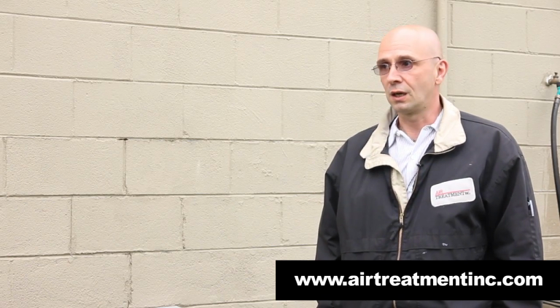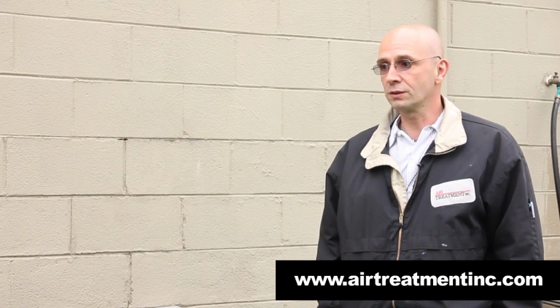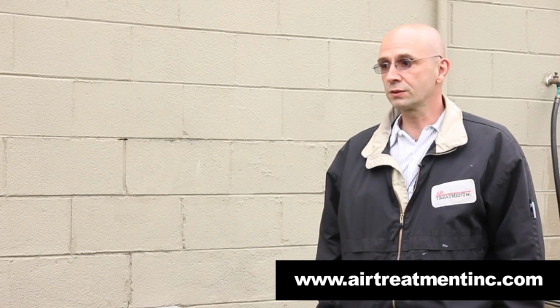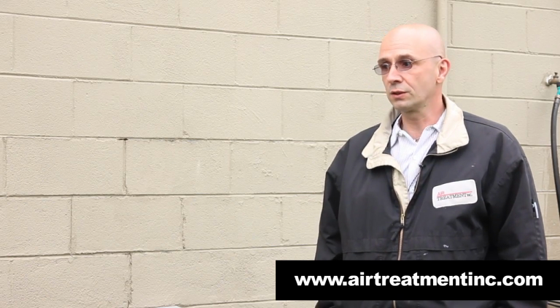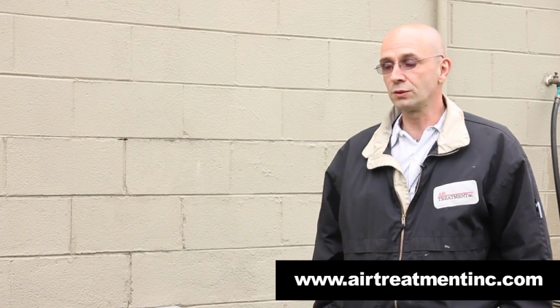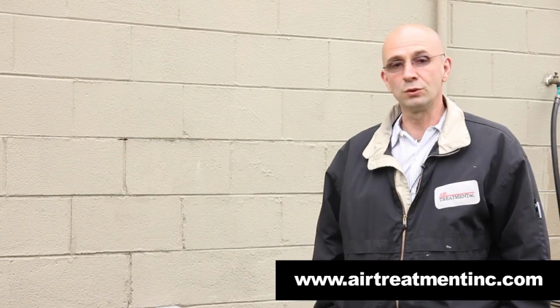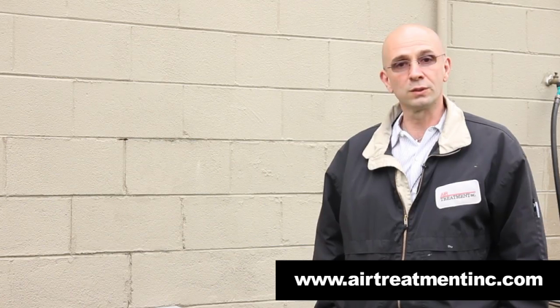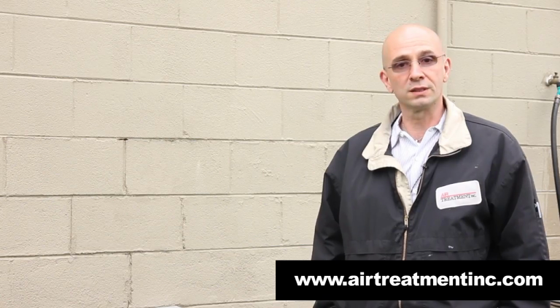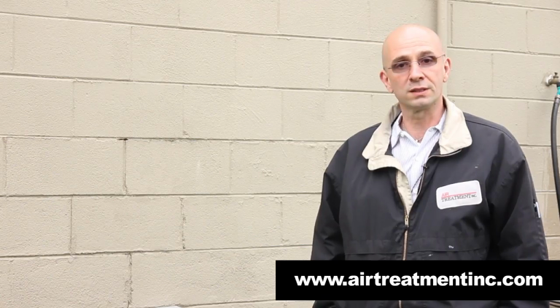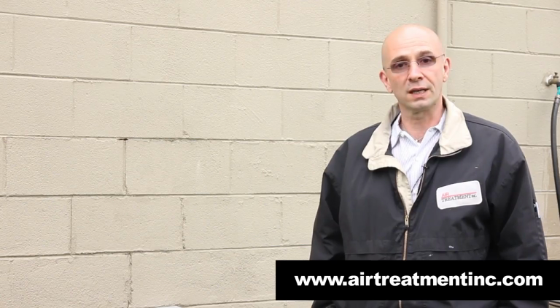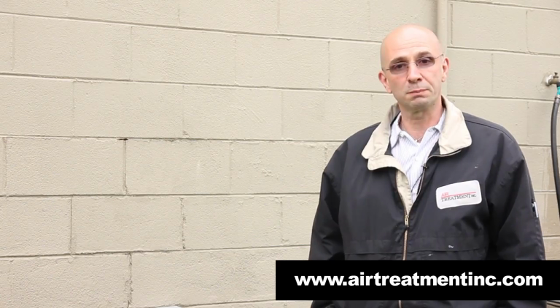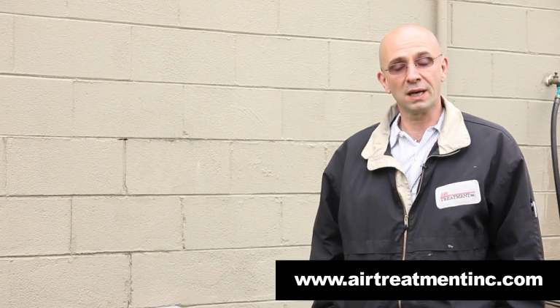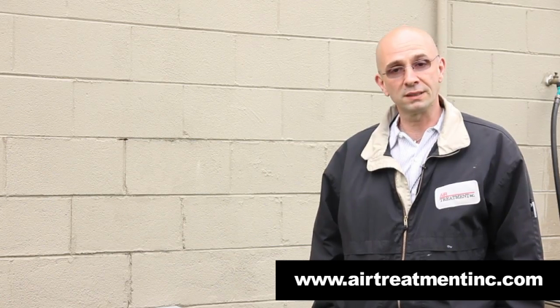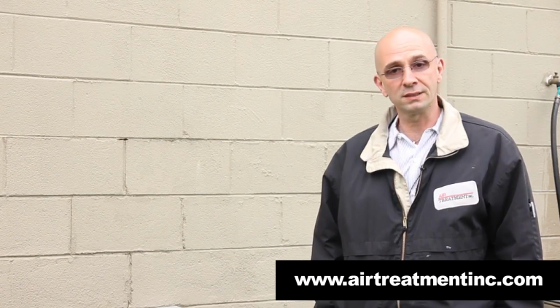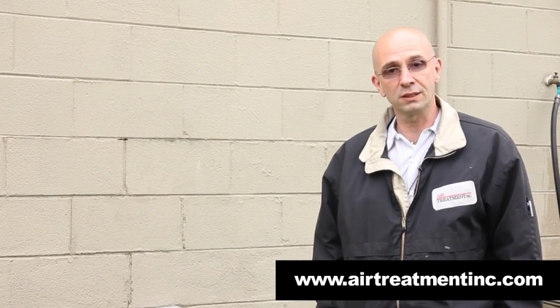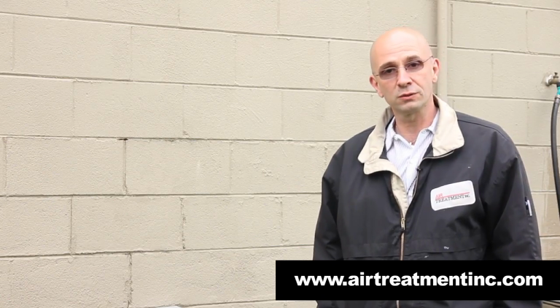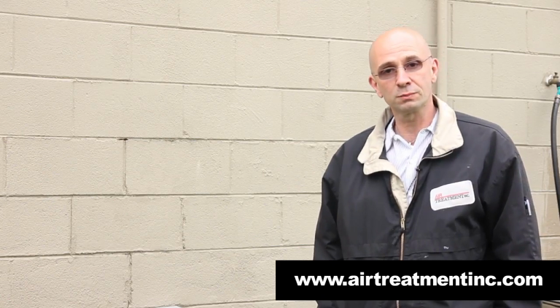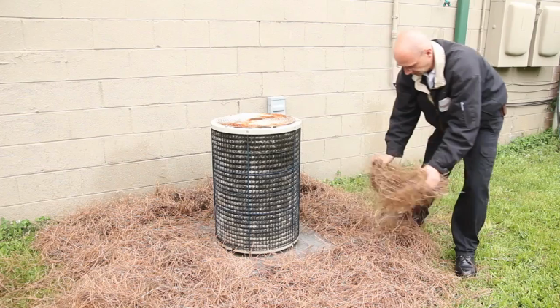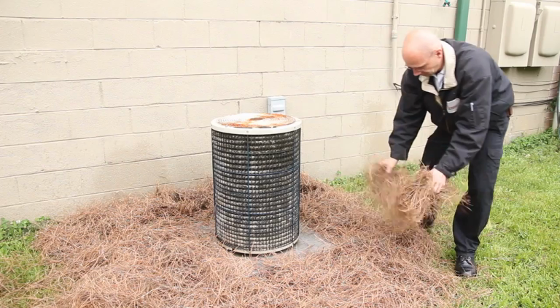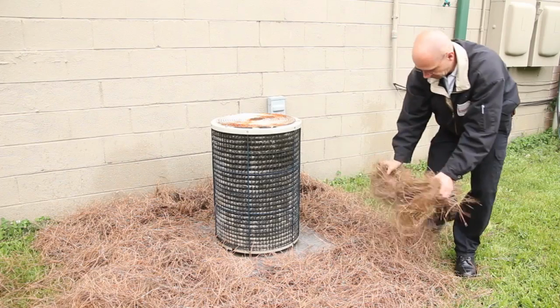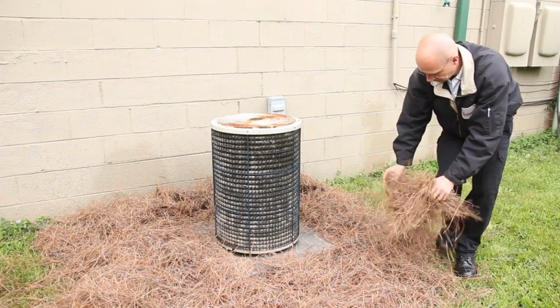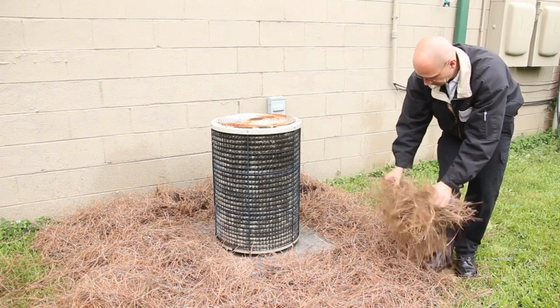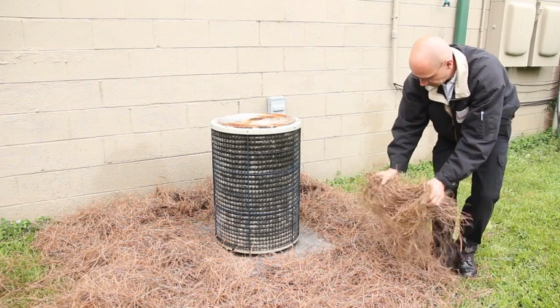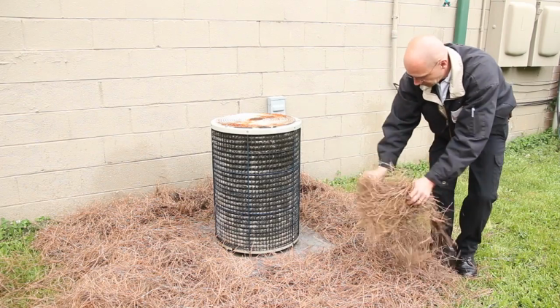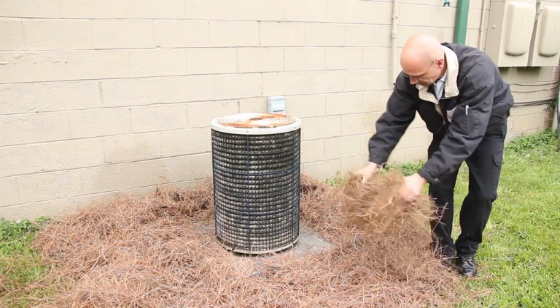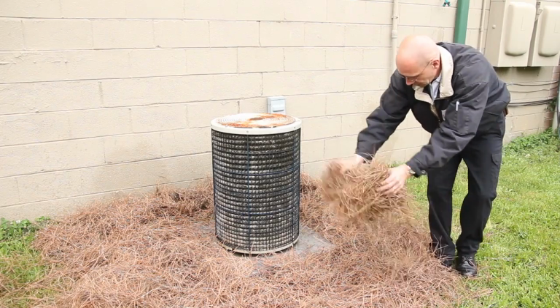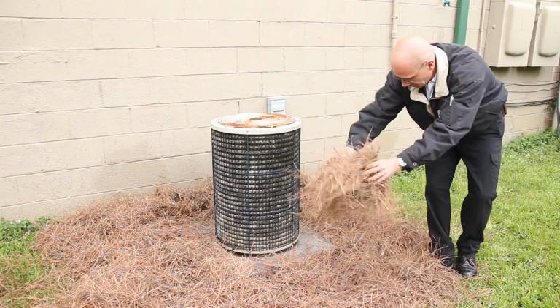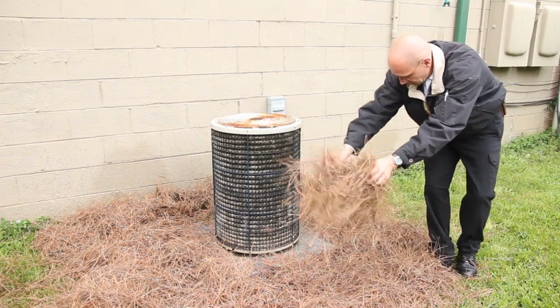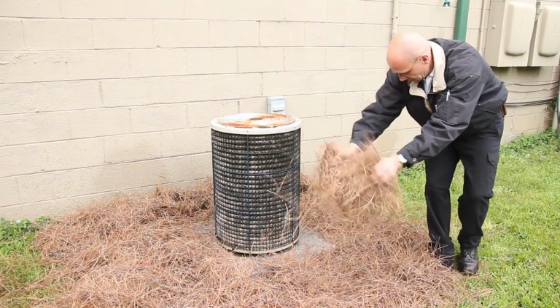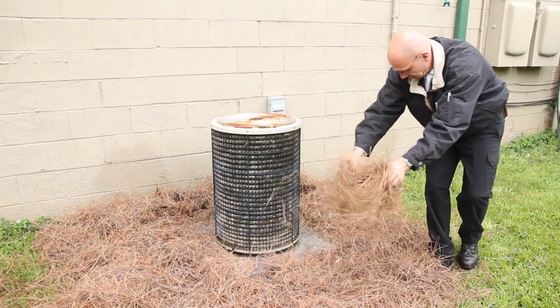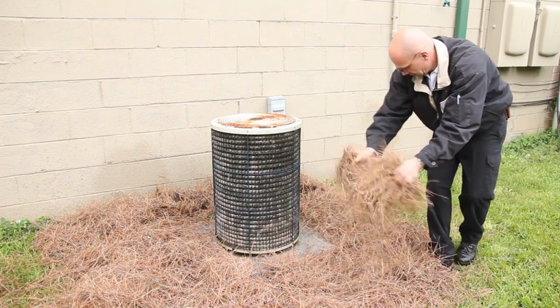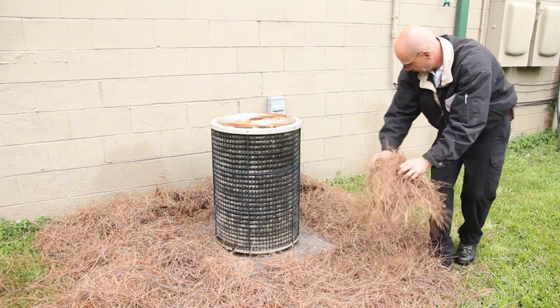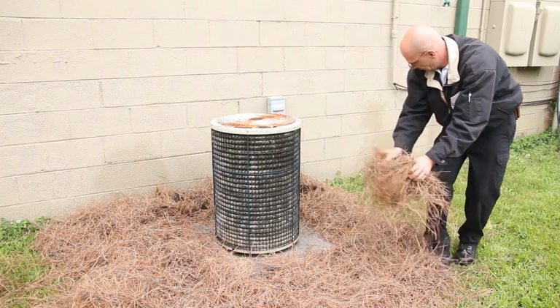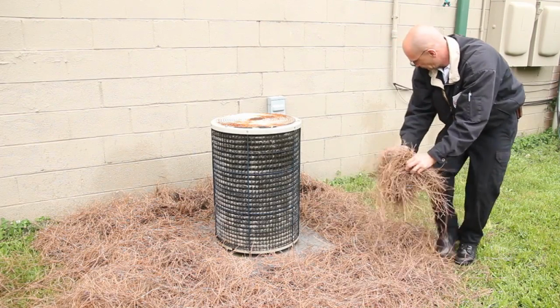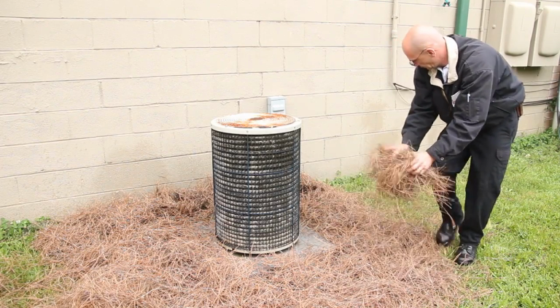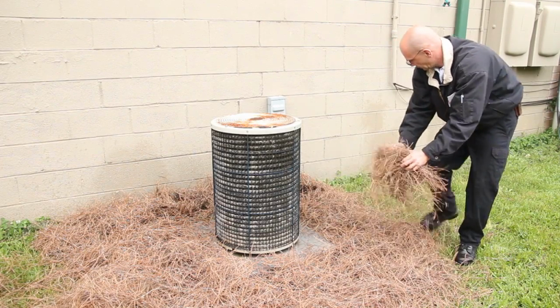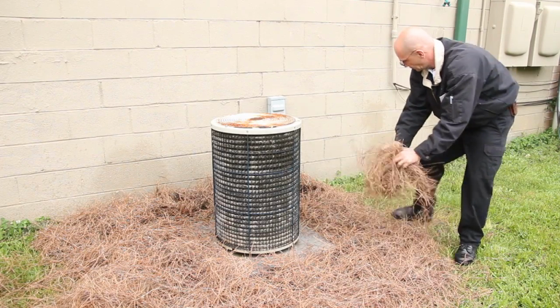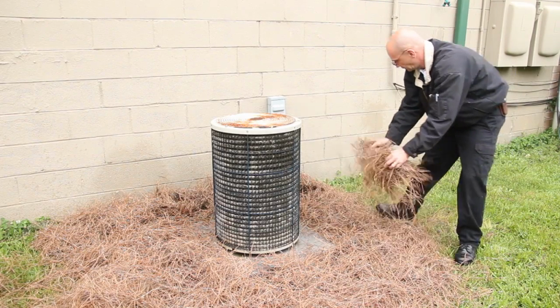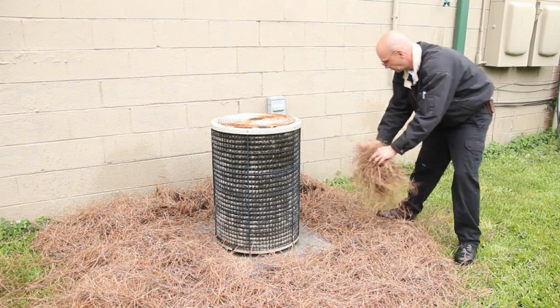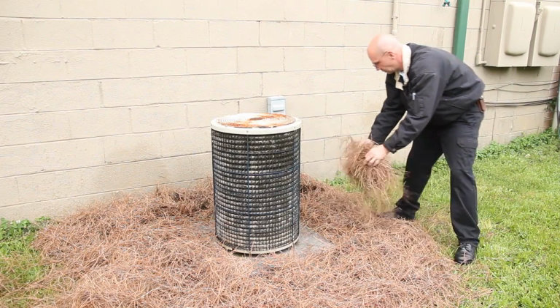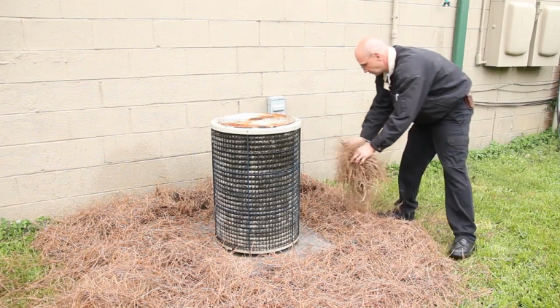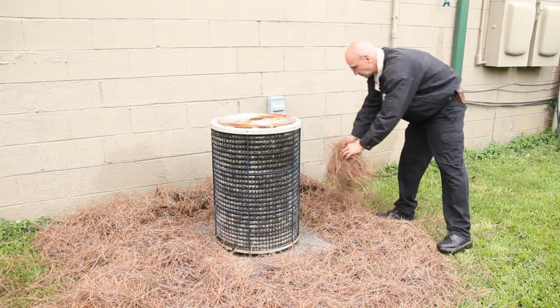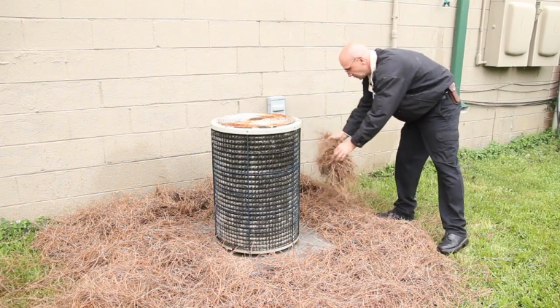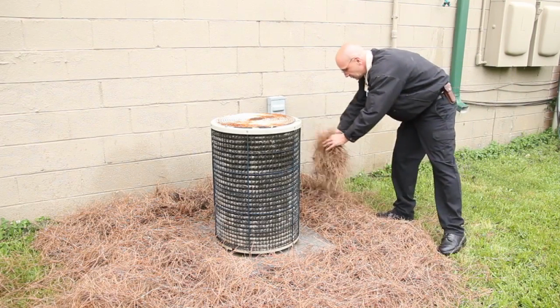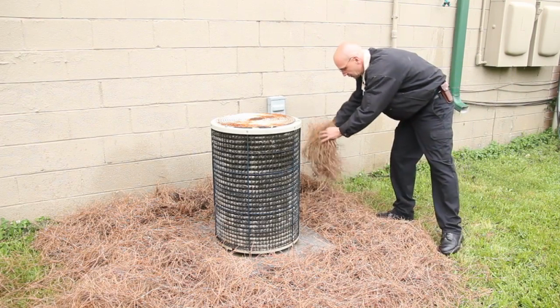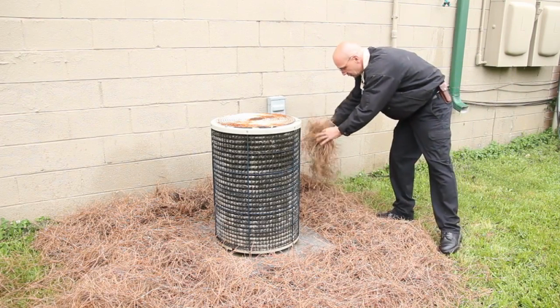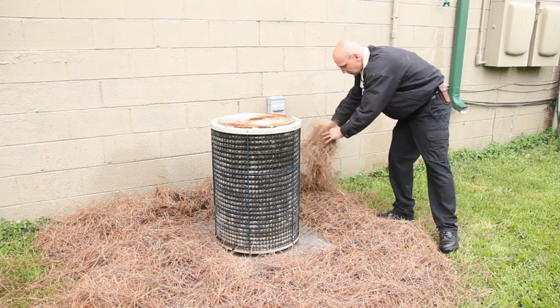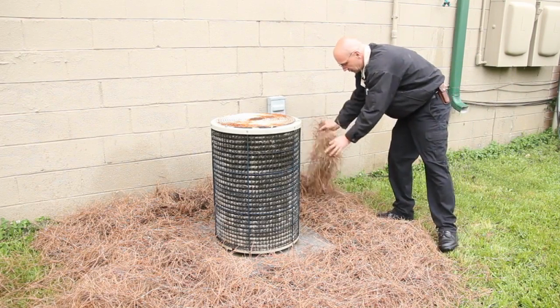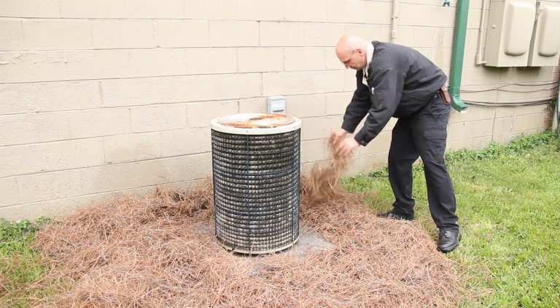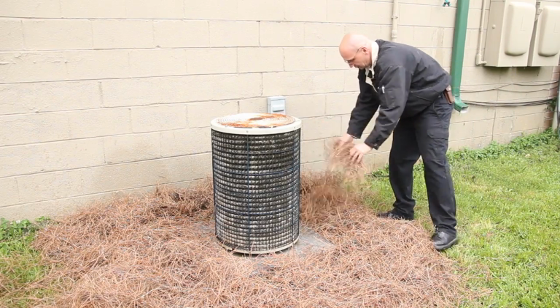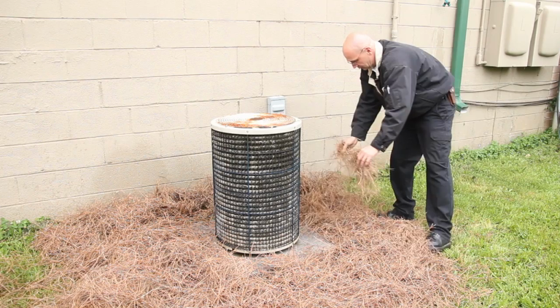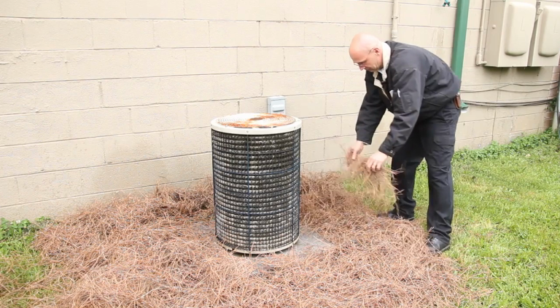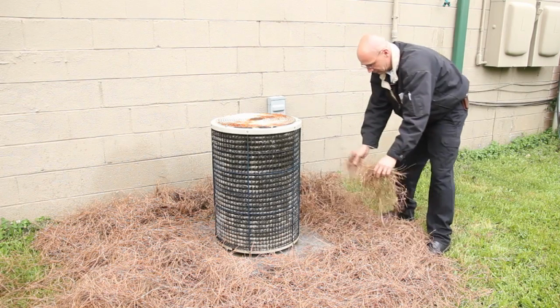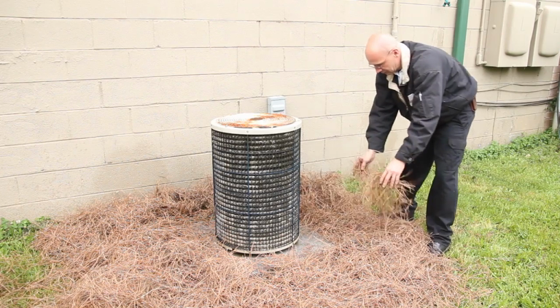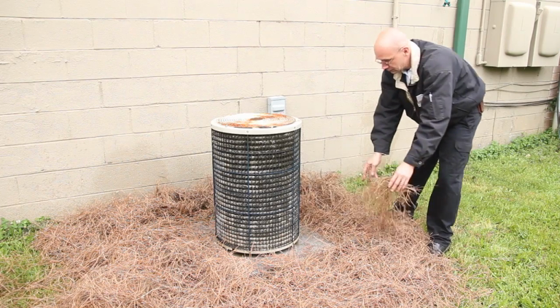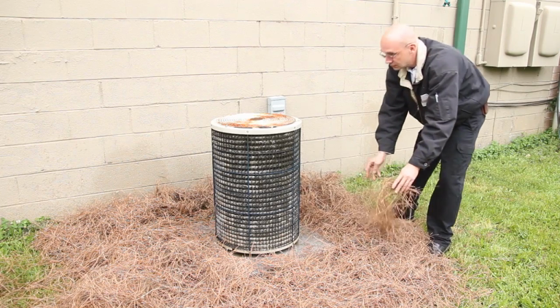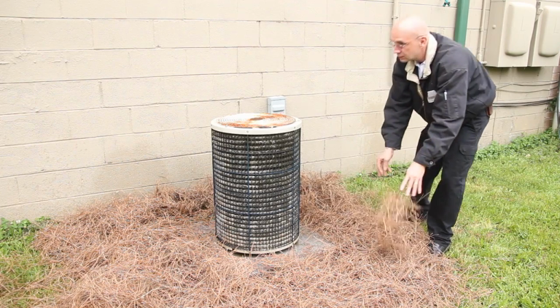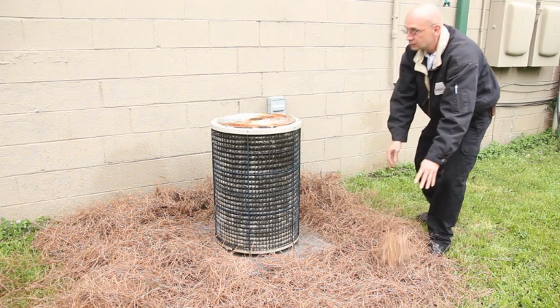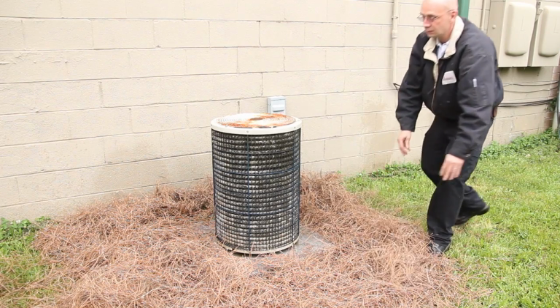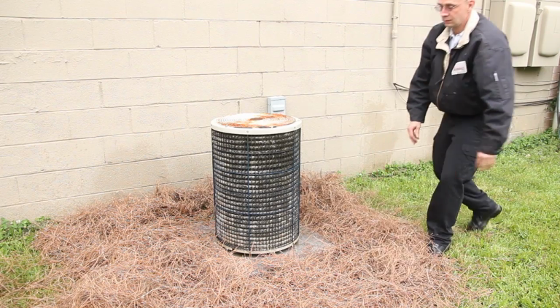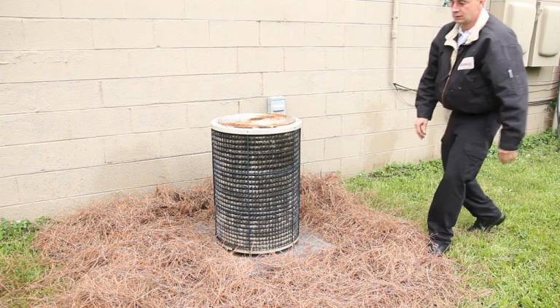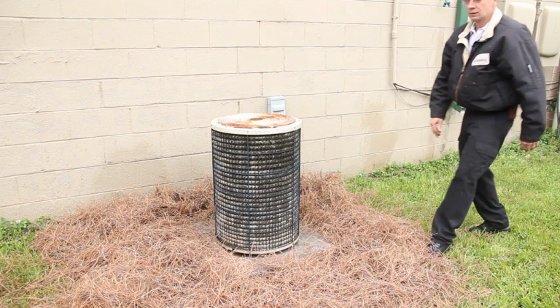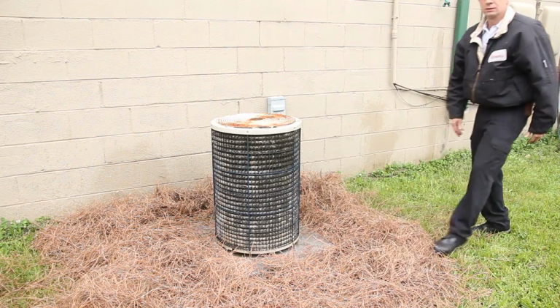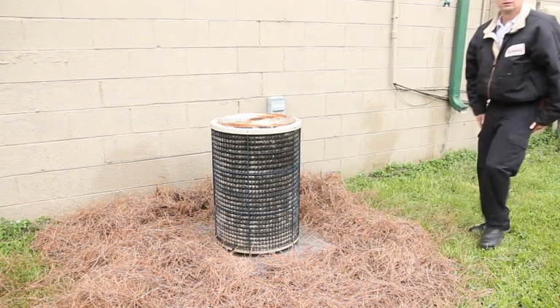Also, you can put pine needles around the outdoor unit. This will keep mud and debris from splashing up on the unit.